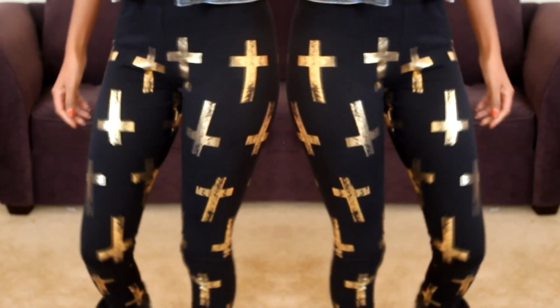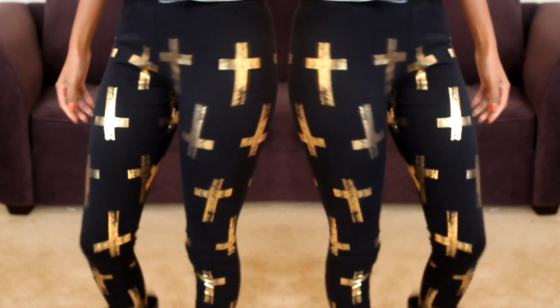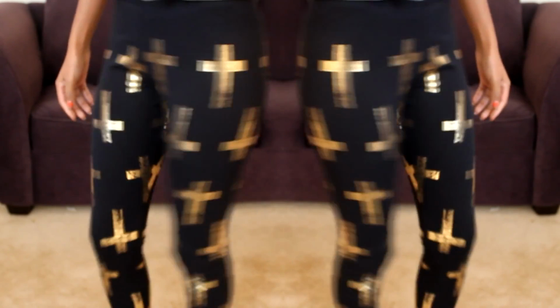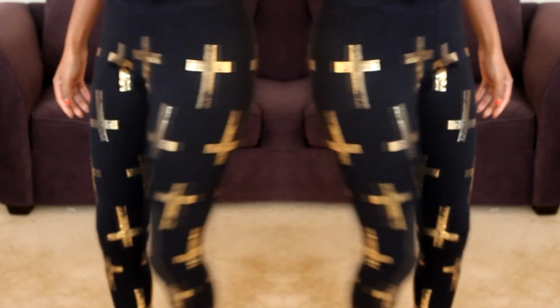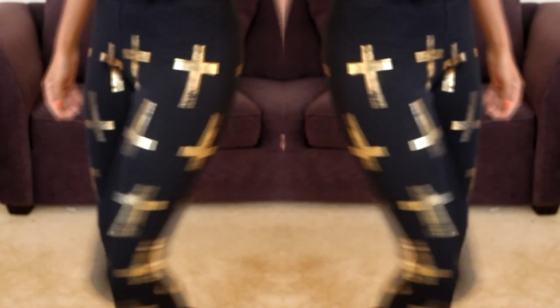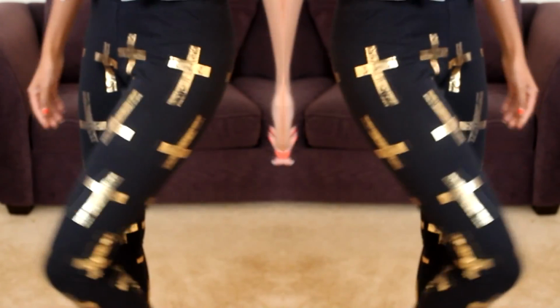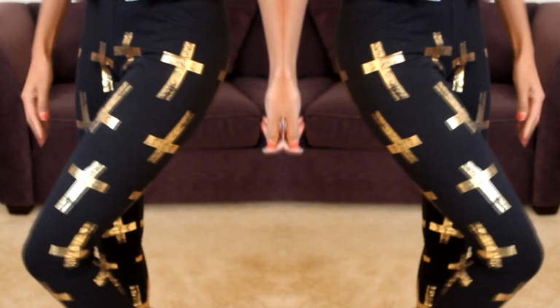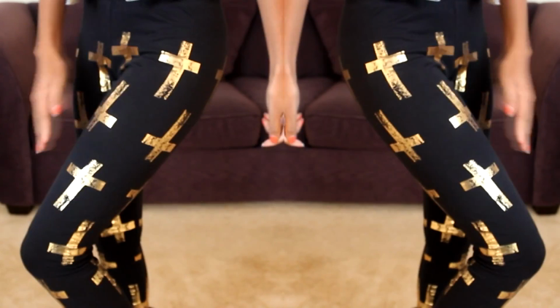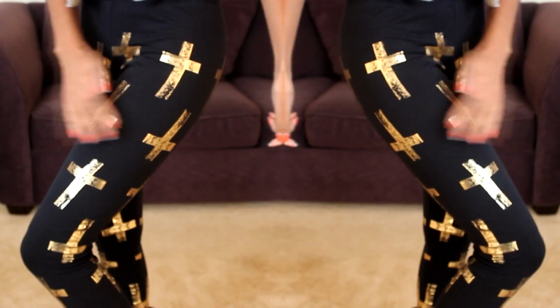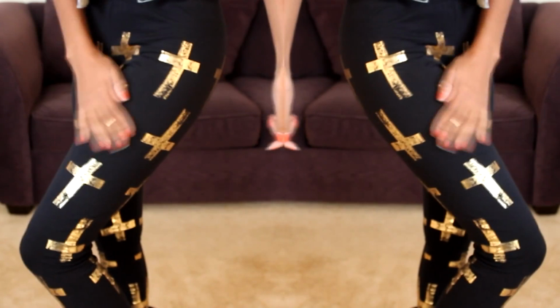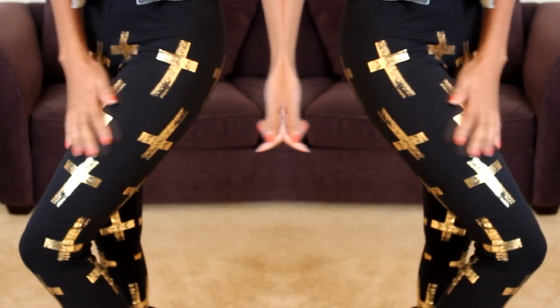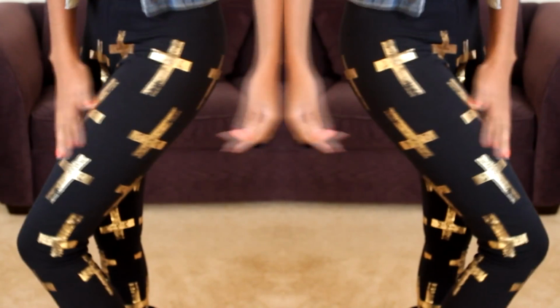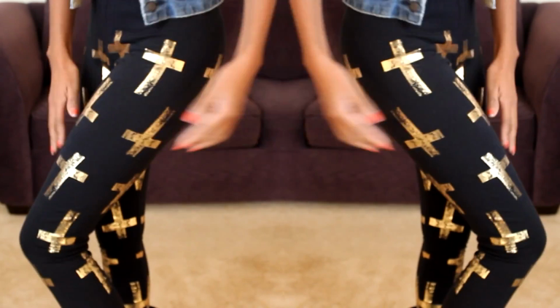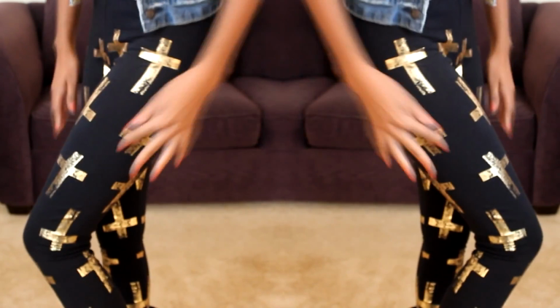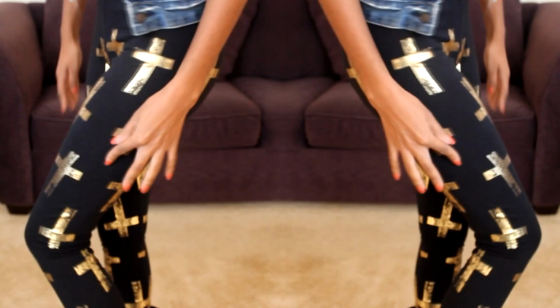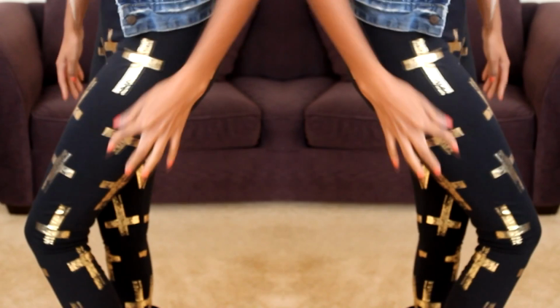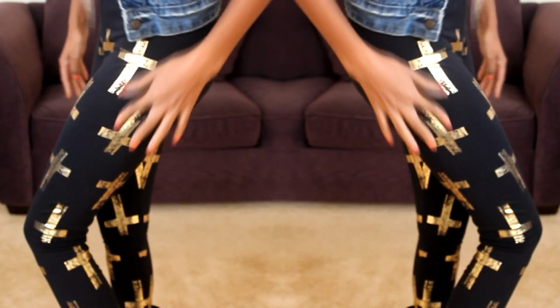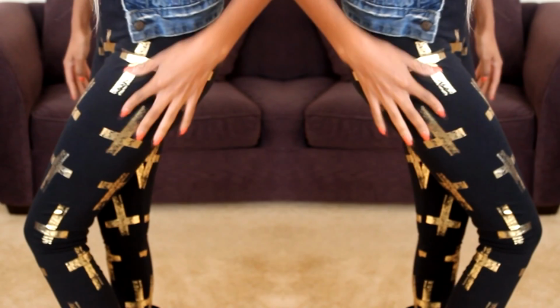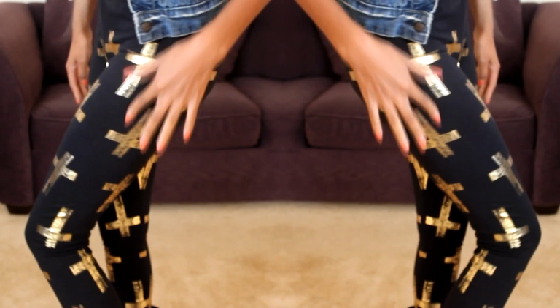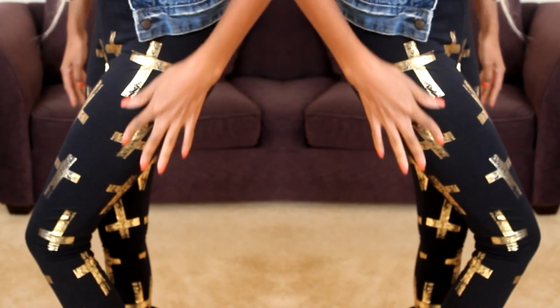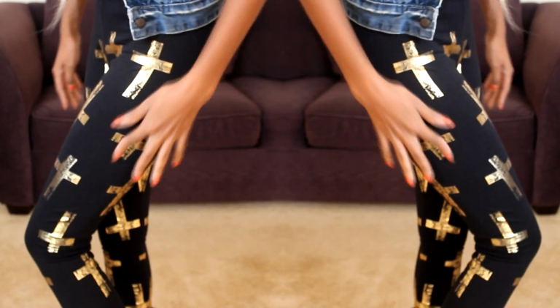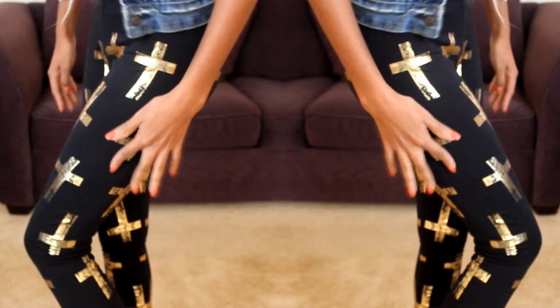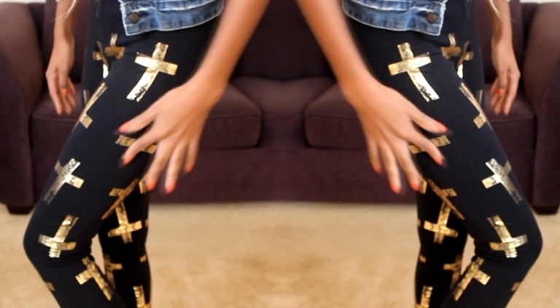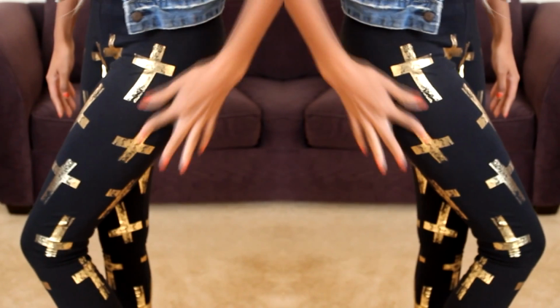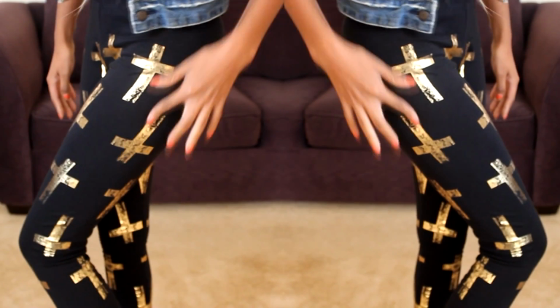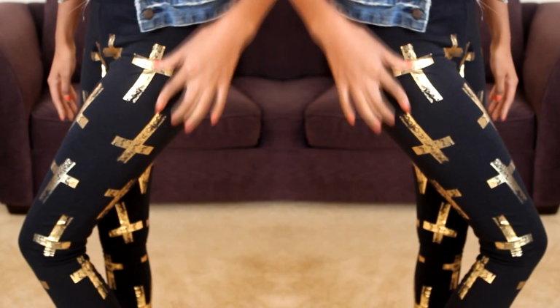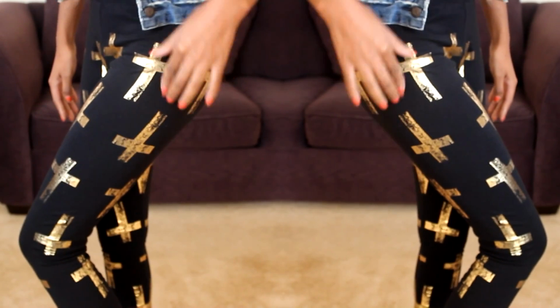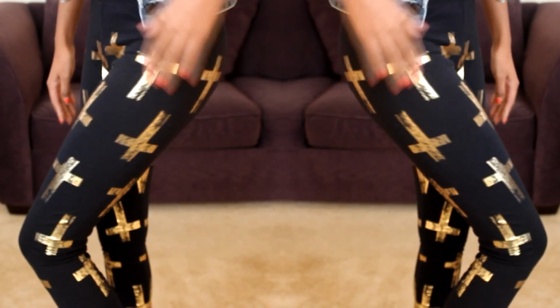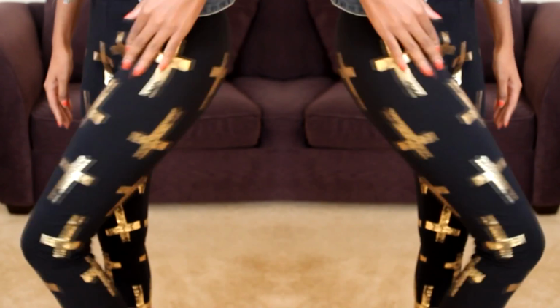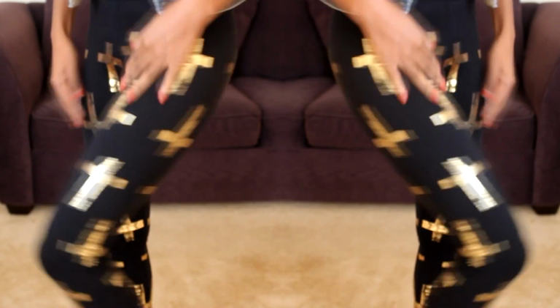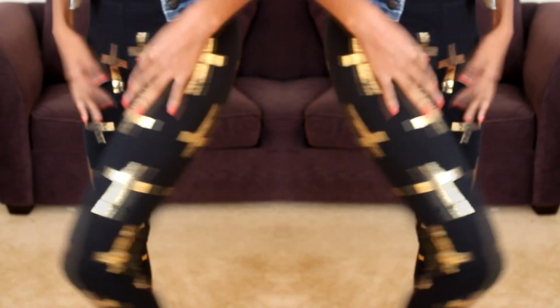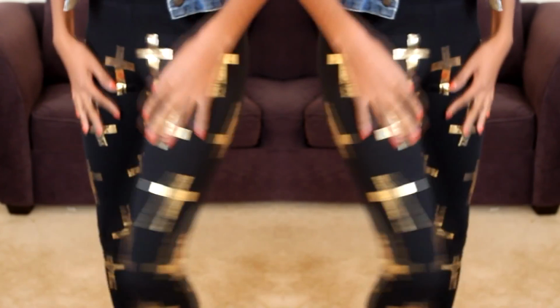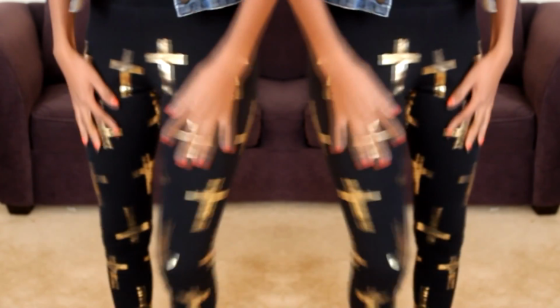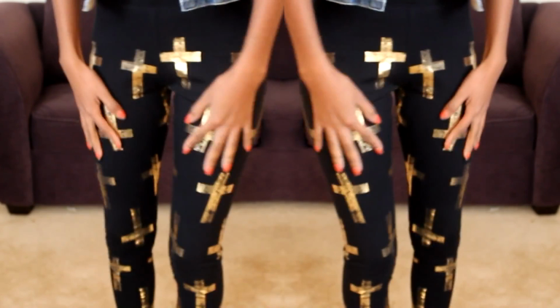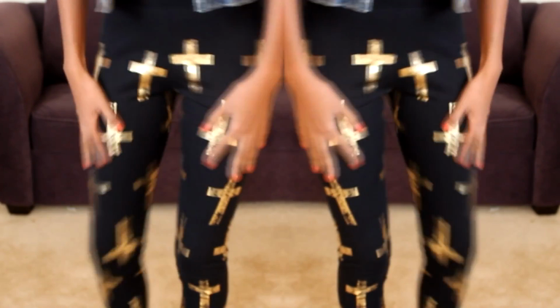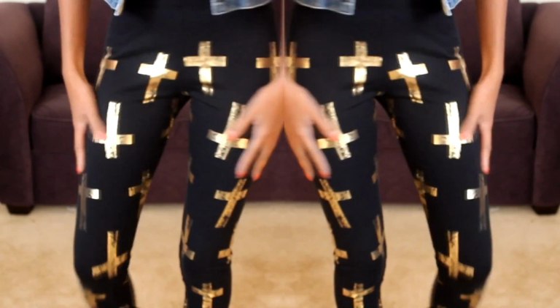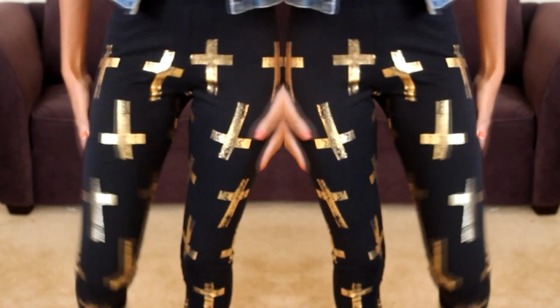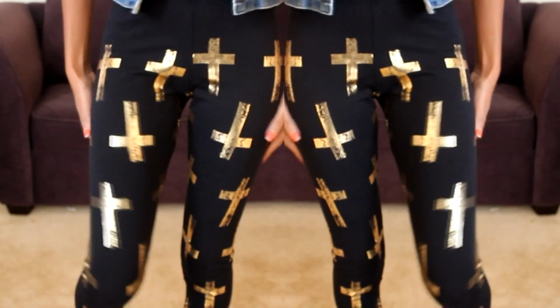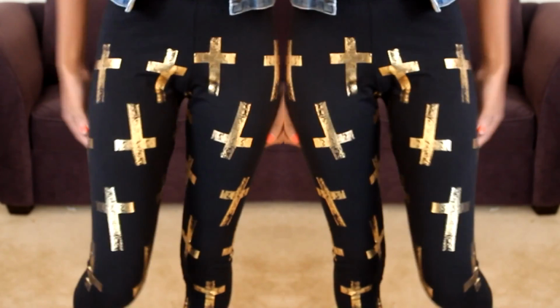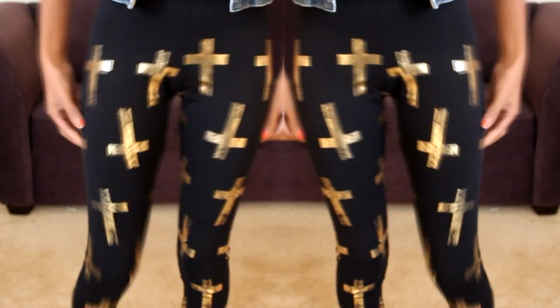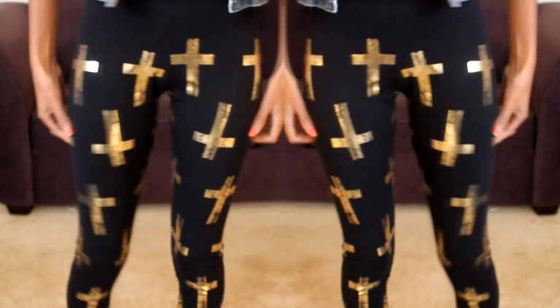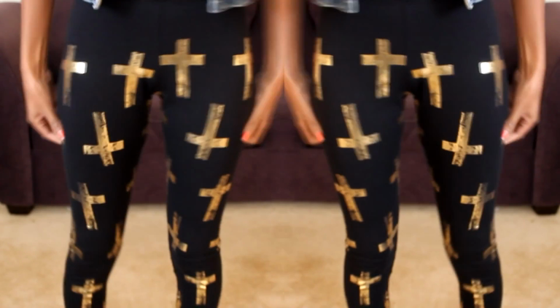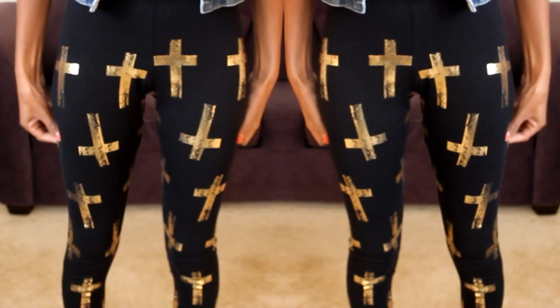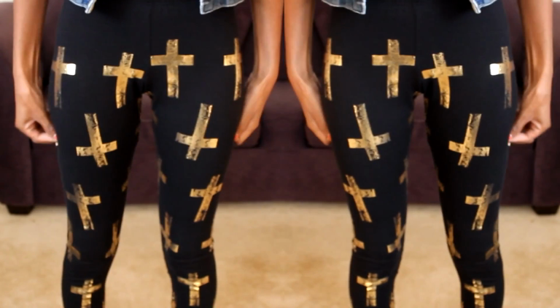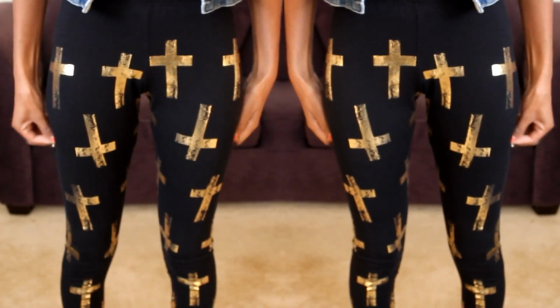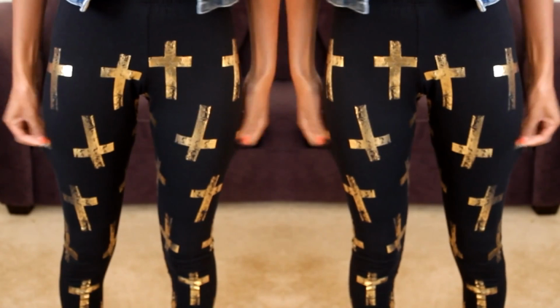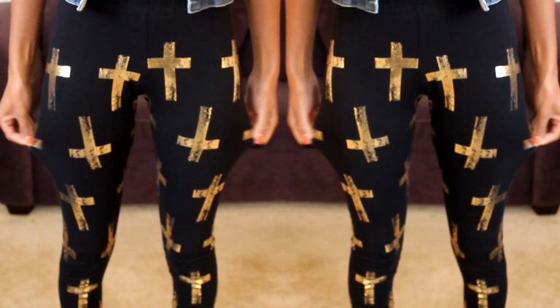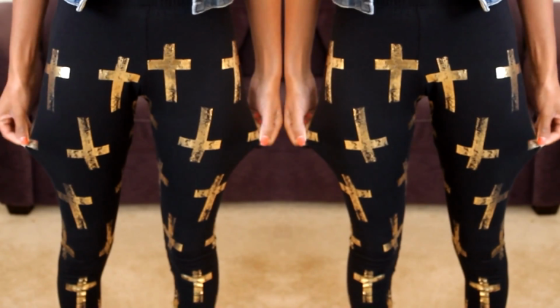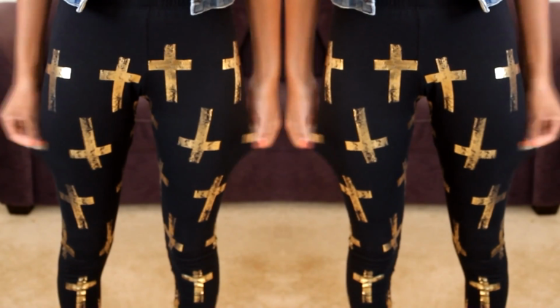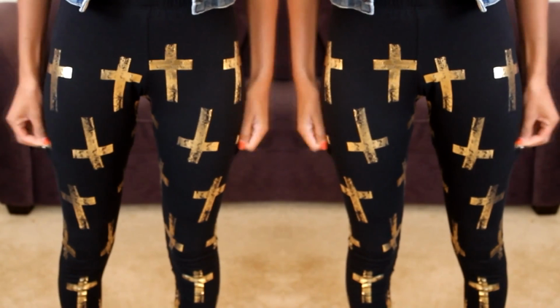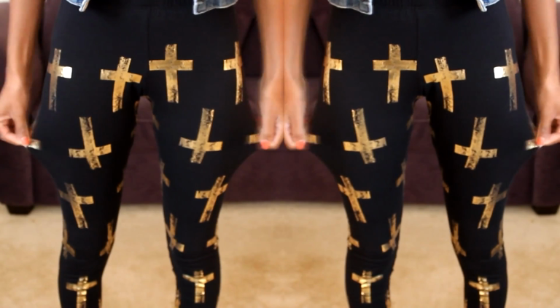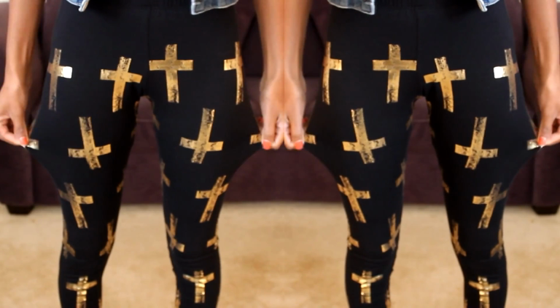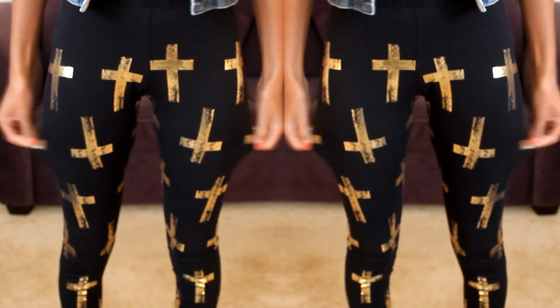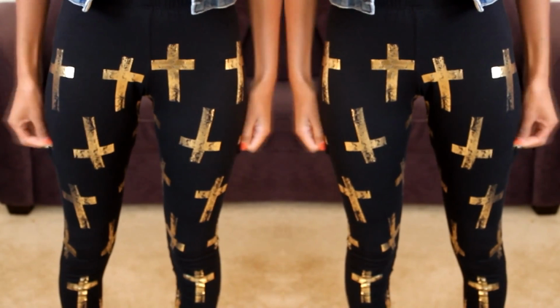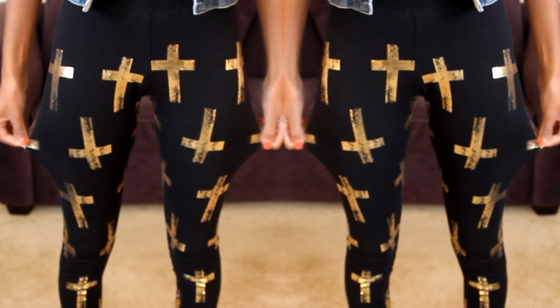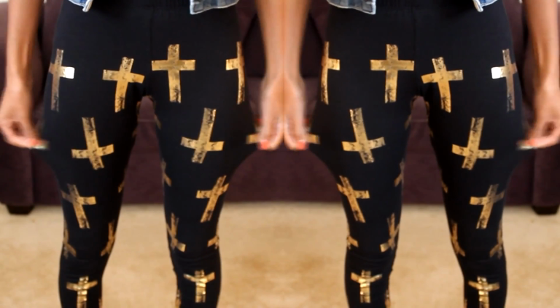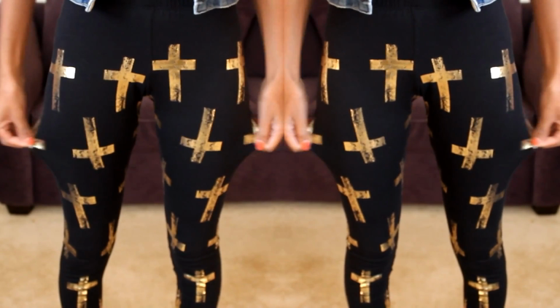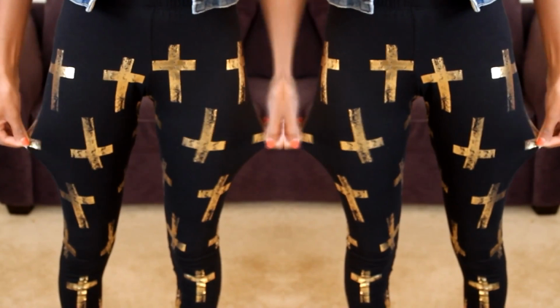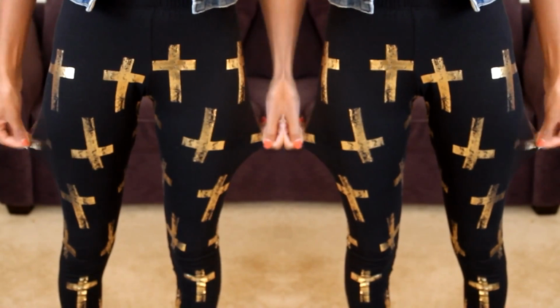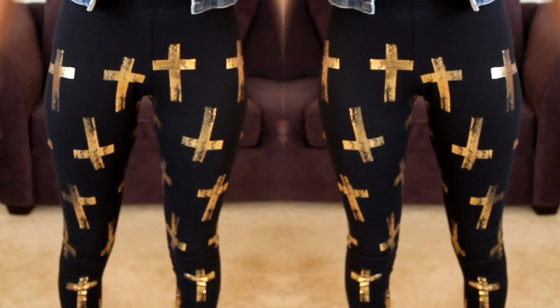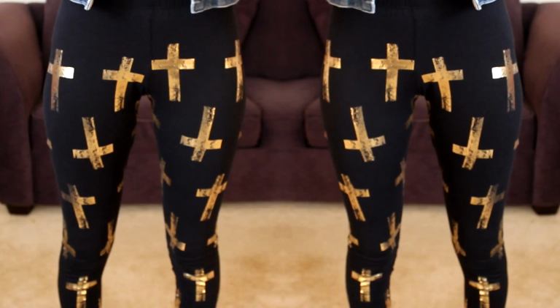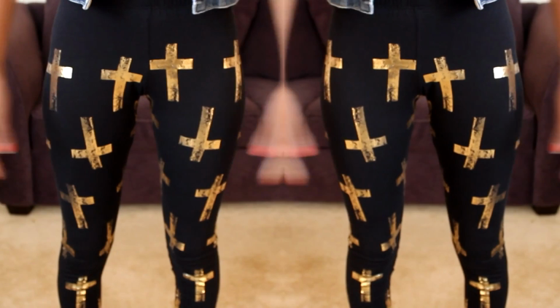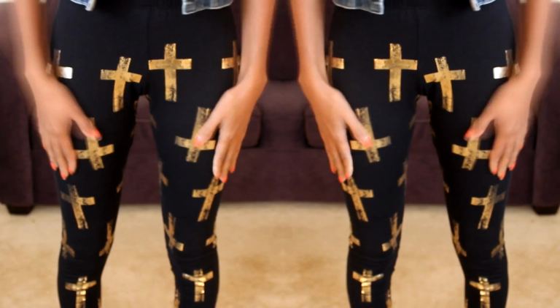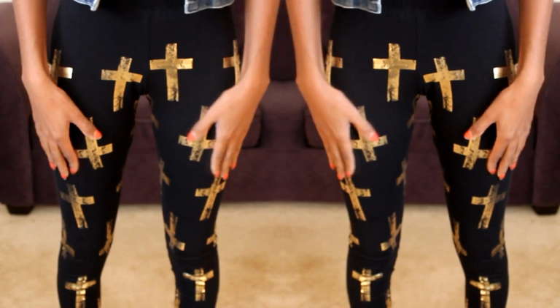So I got these leggings — these are the metallic cross leggings, and I absolutely love them, they're so comfortable. There'll be a link to DailyLook in the info section.